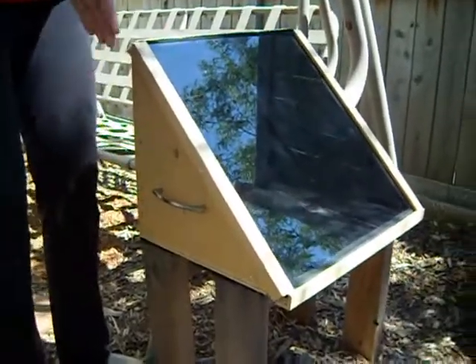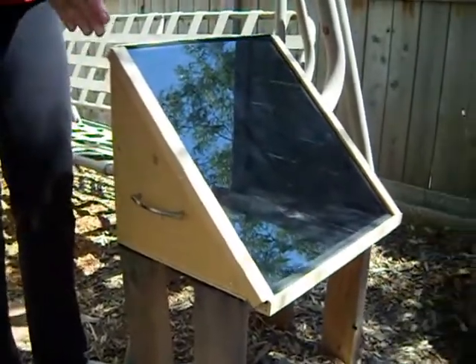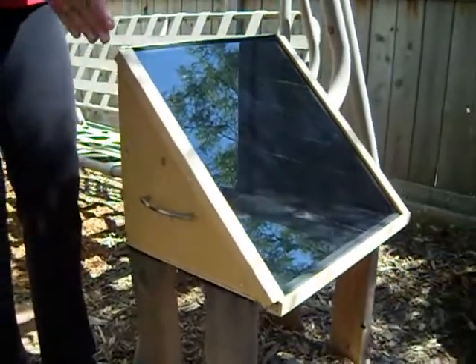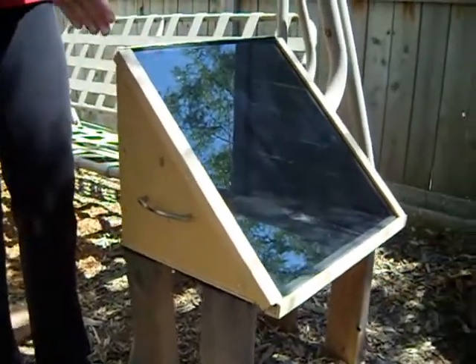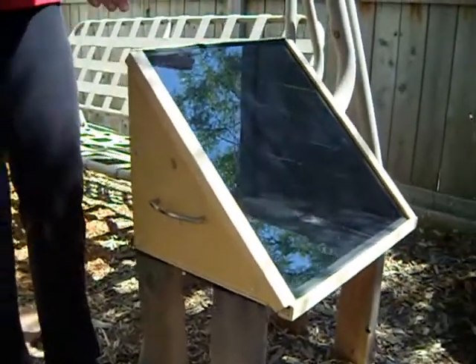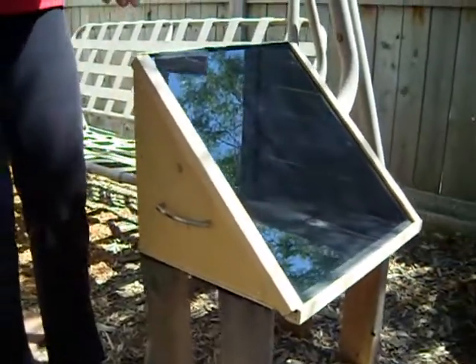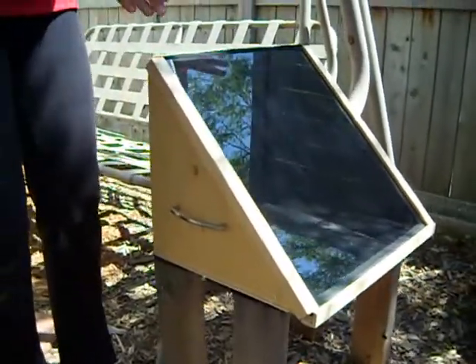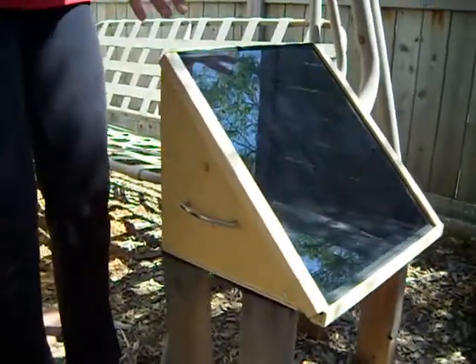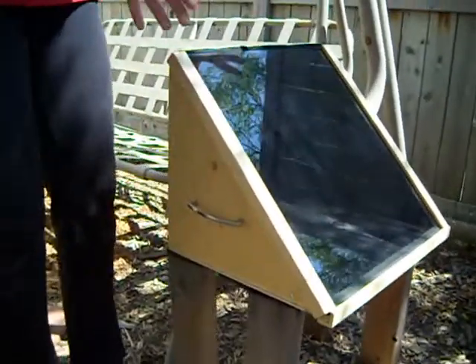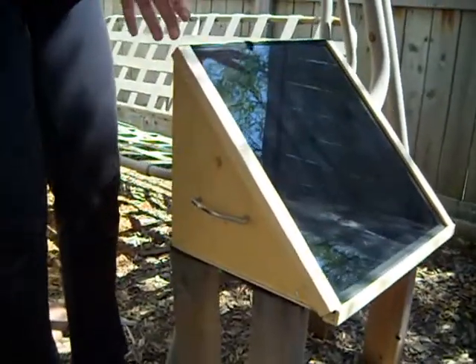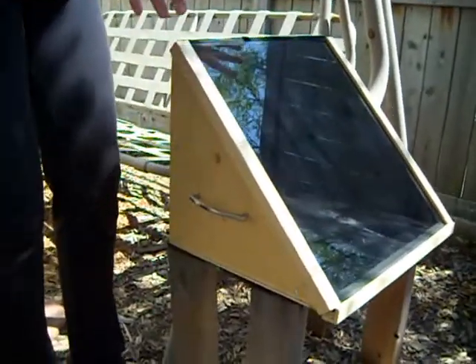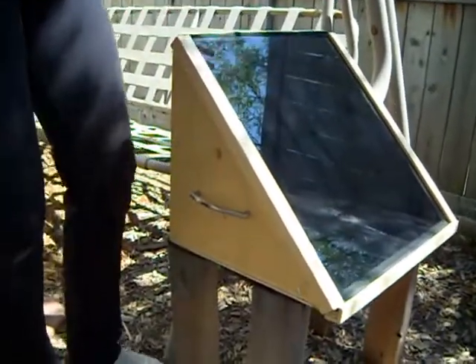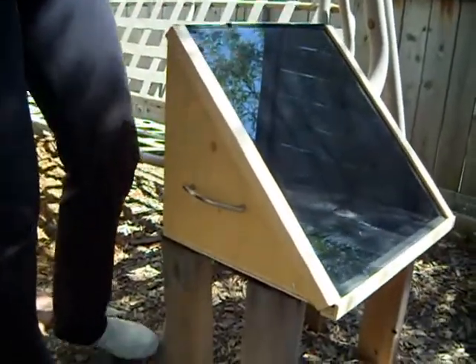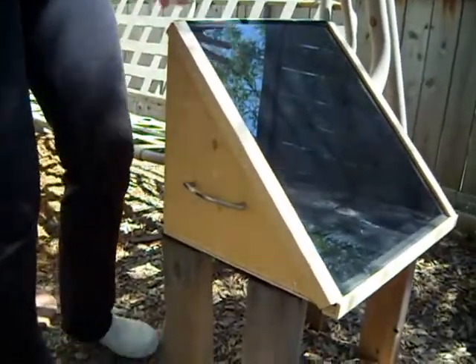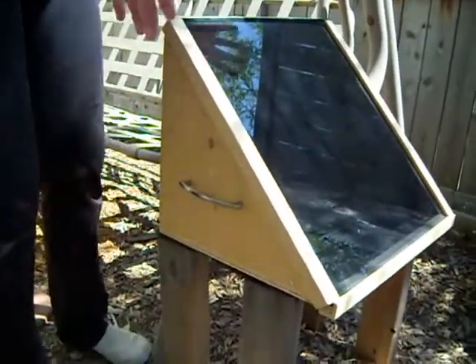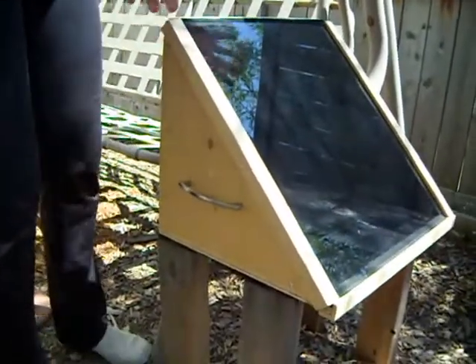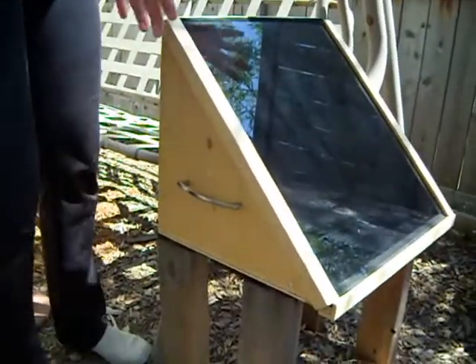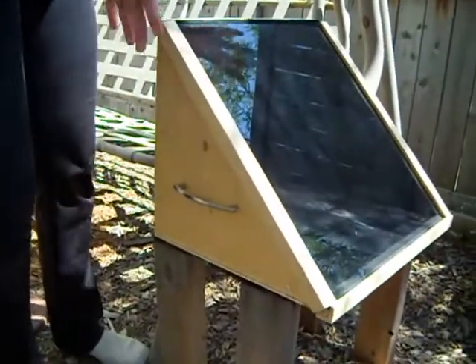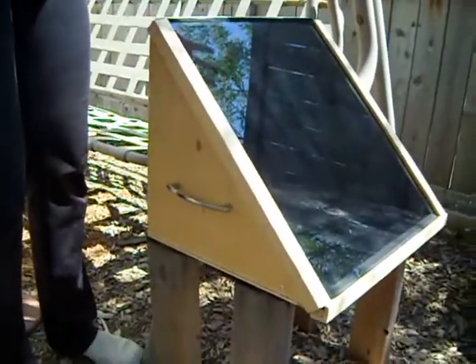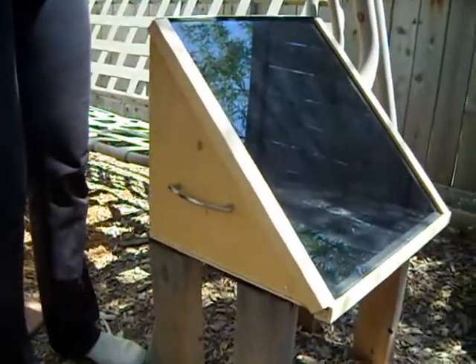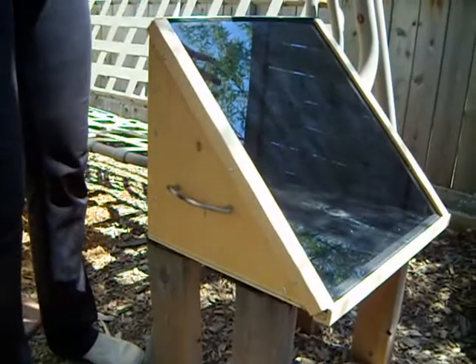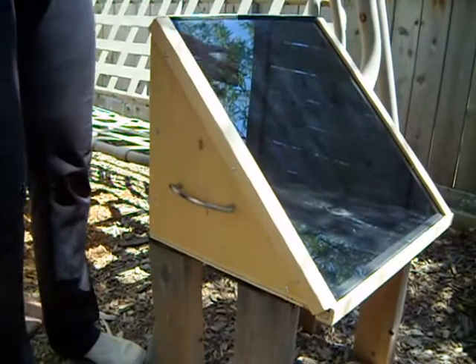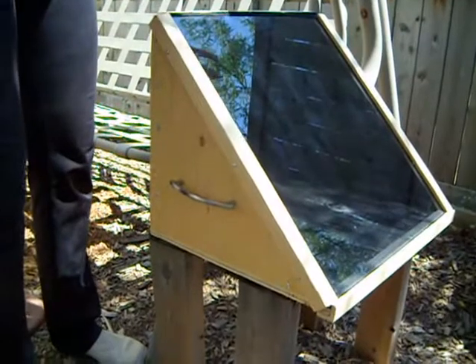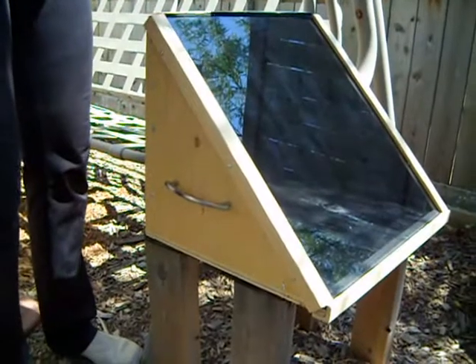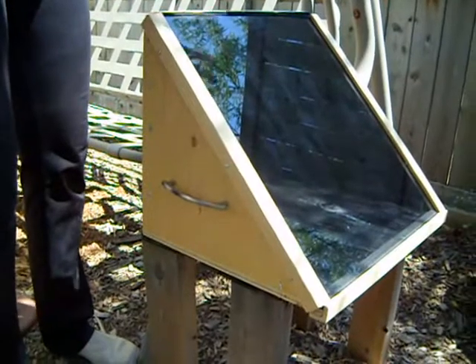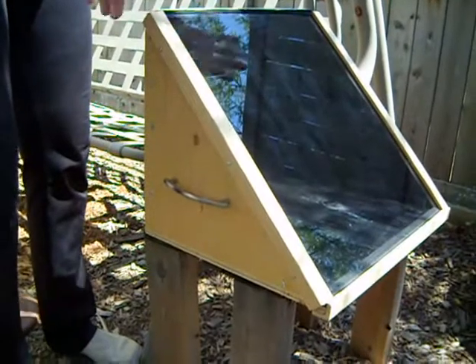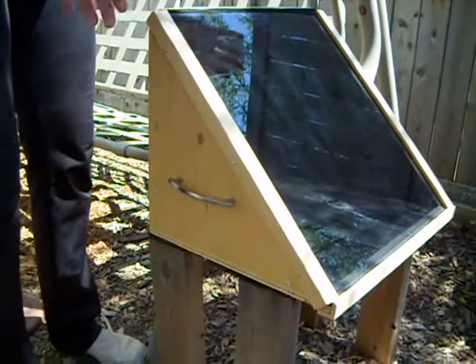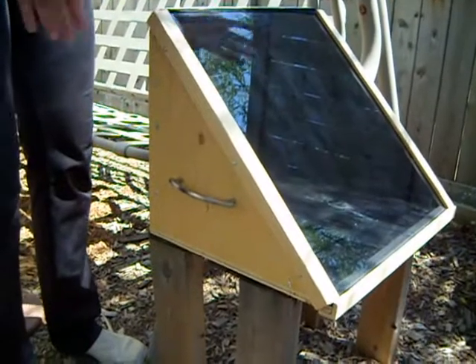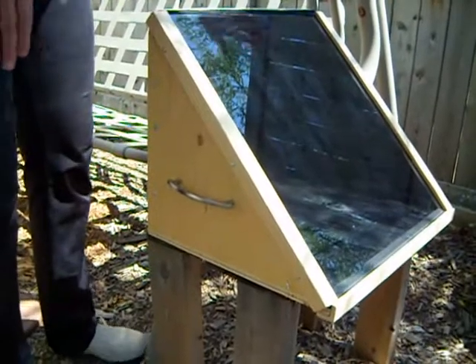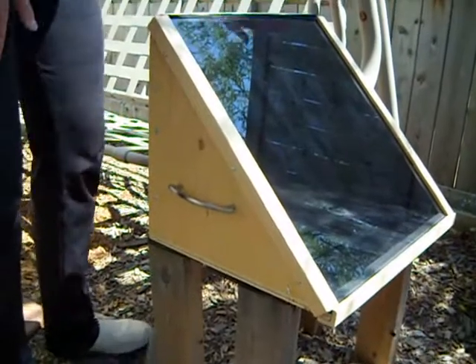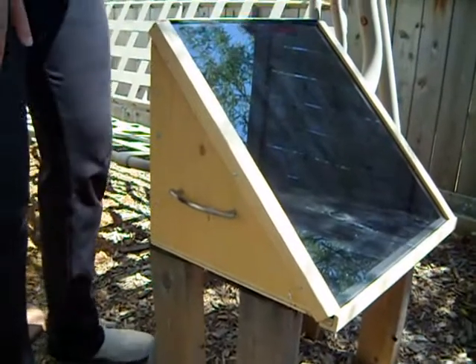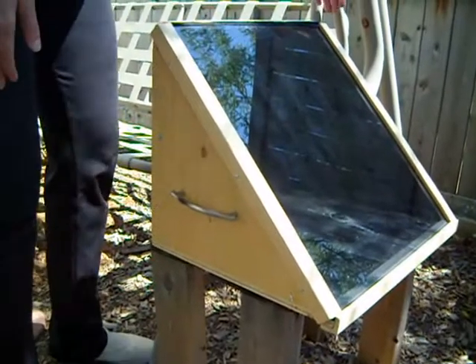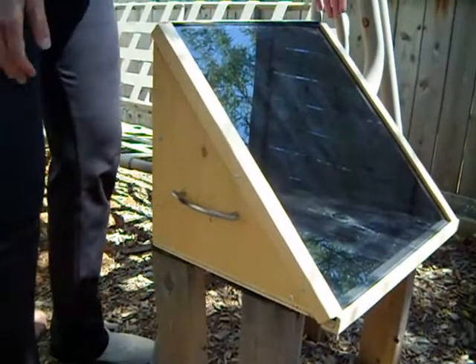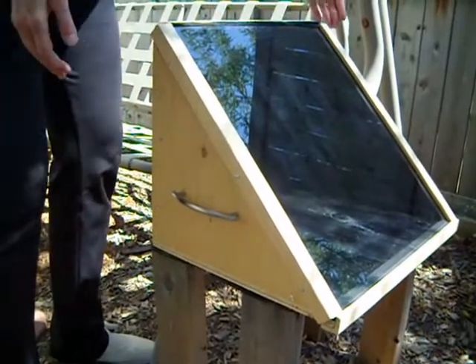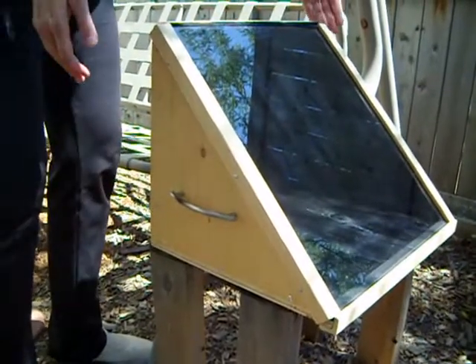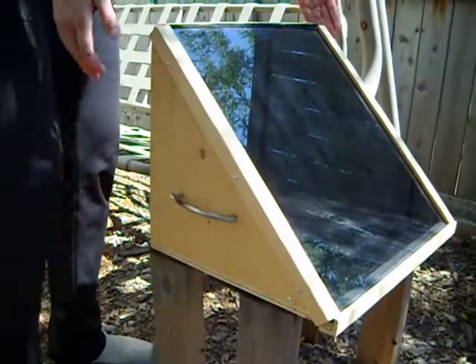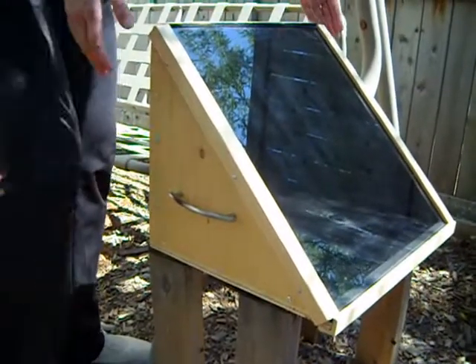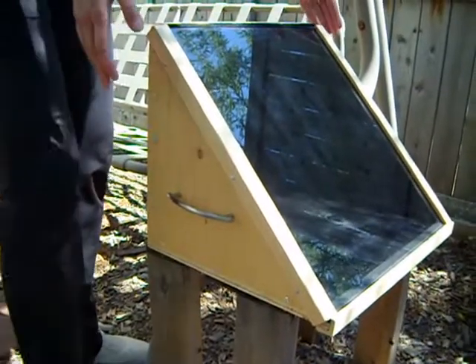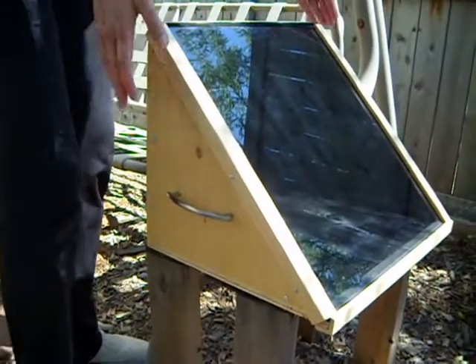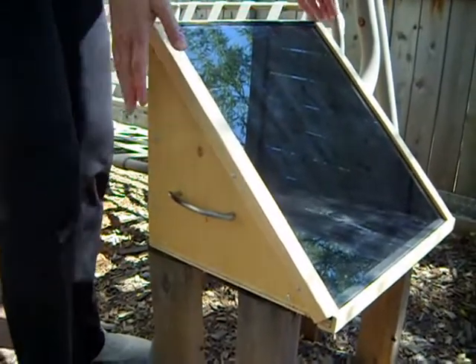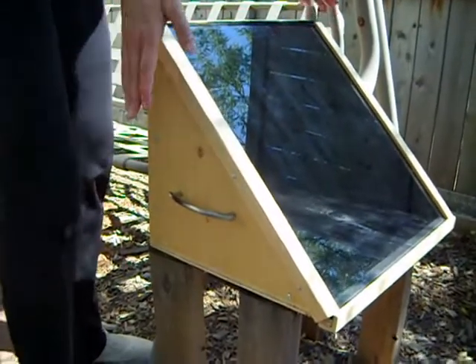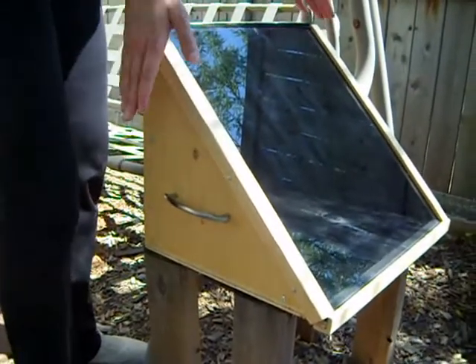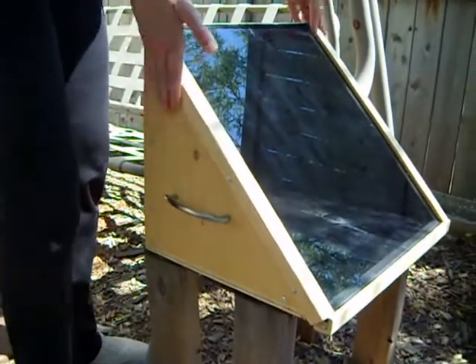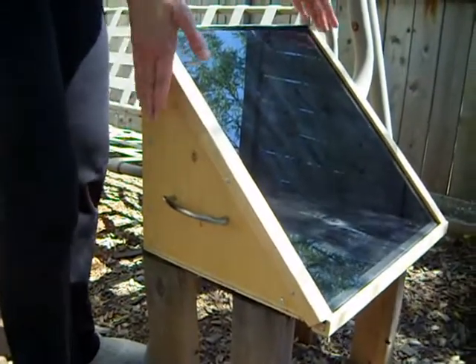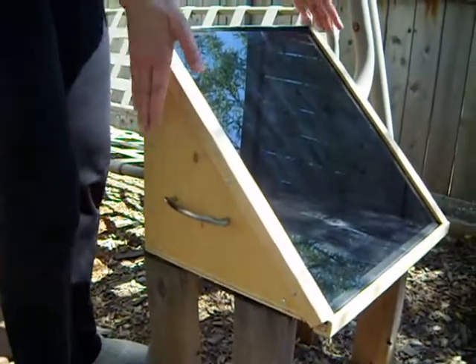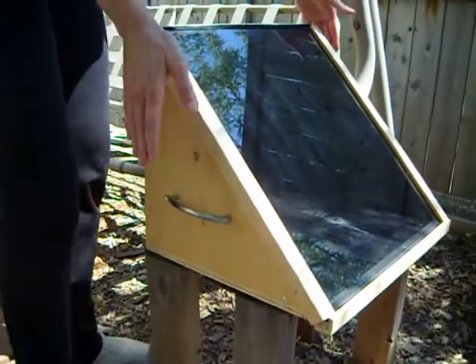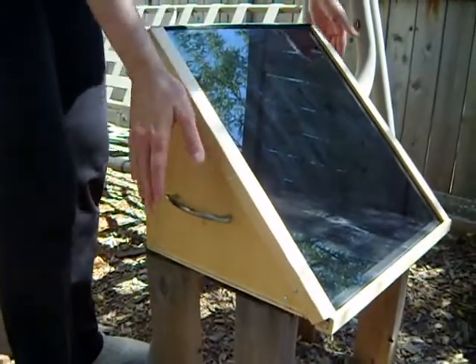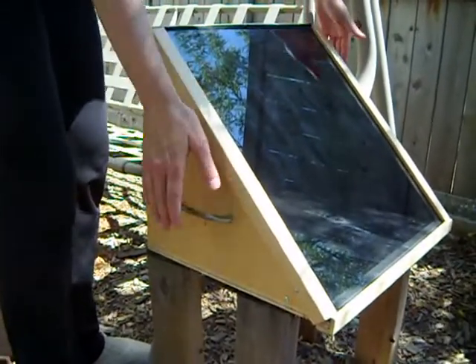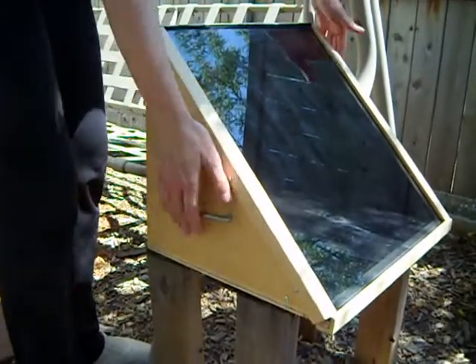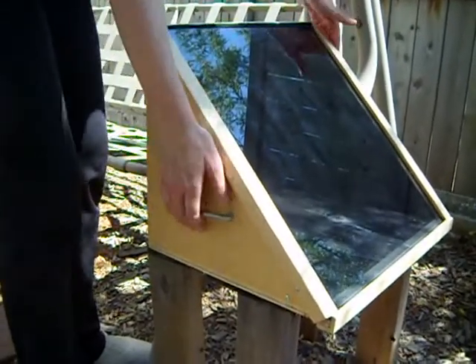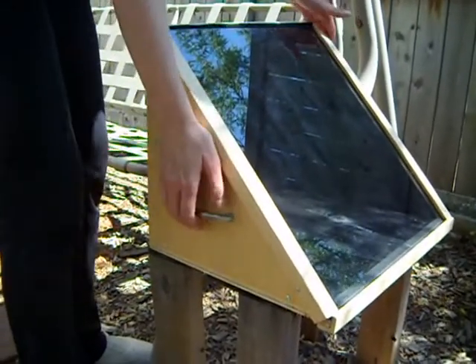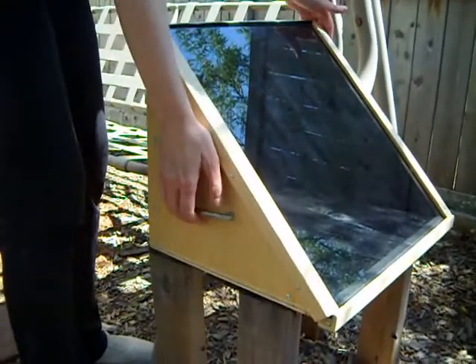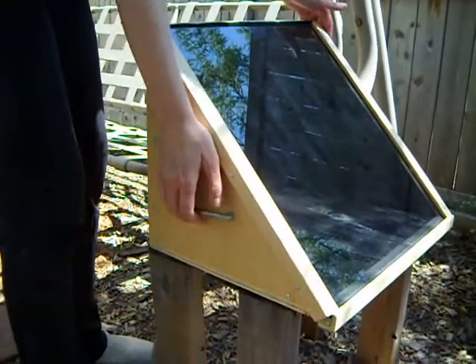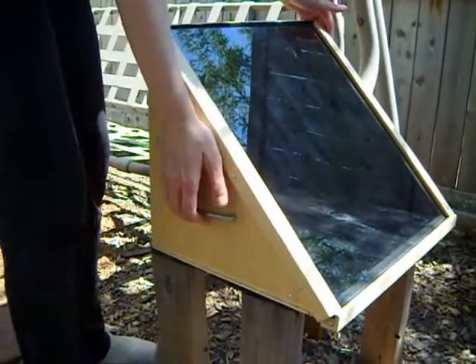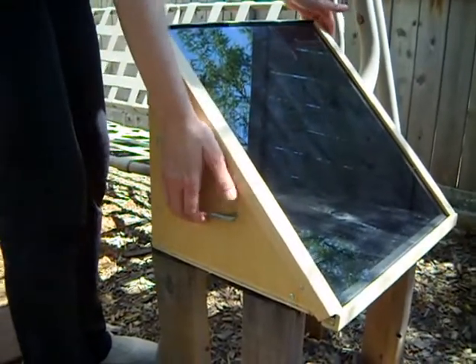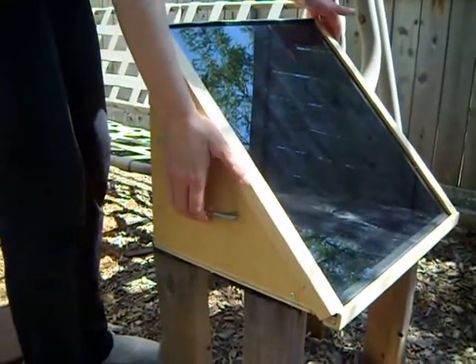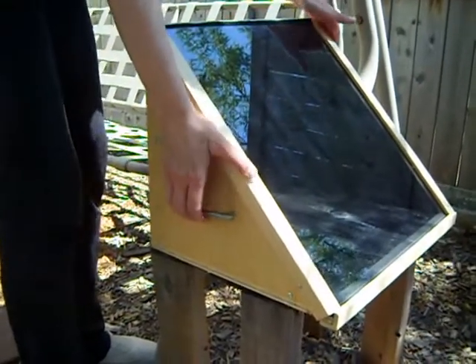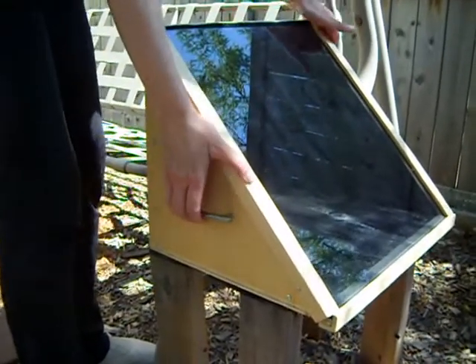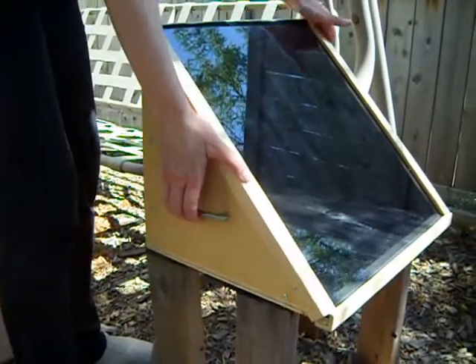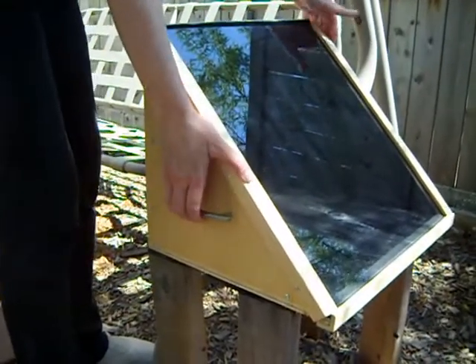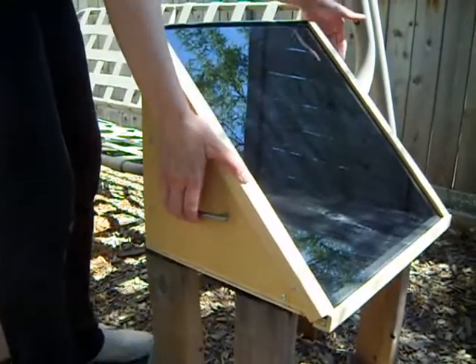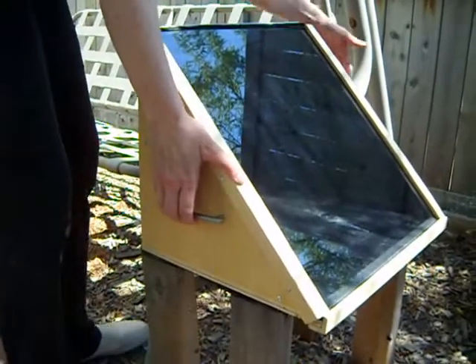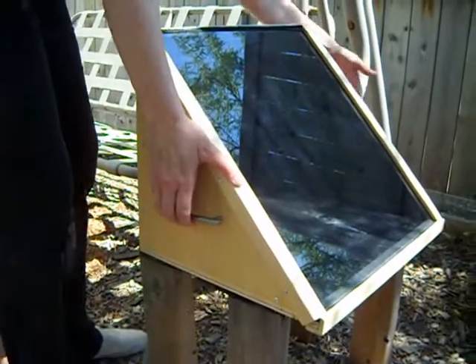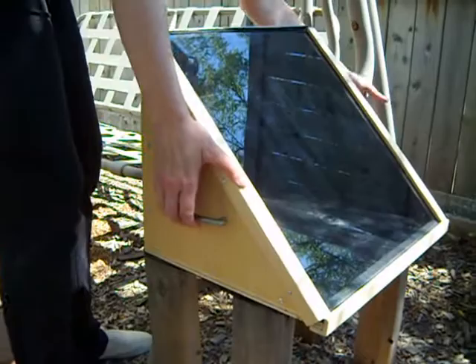As you can see, it's pretty much what the cardboard oven looked like. Except, of course, it's rigid and it won't blow away in the wind.